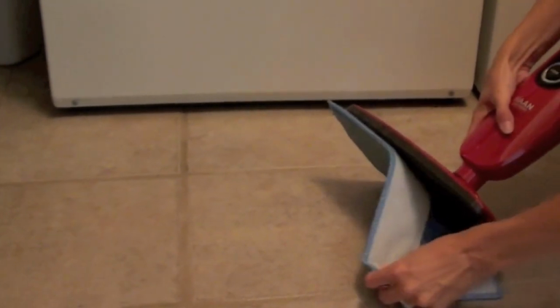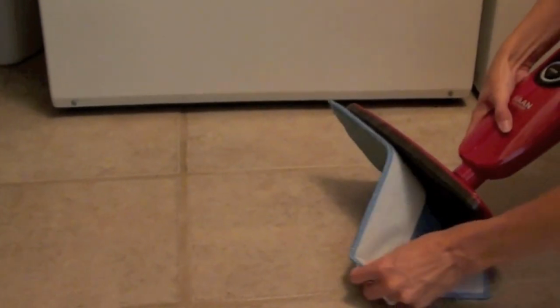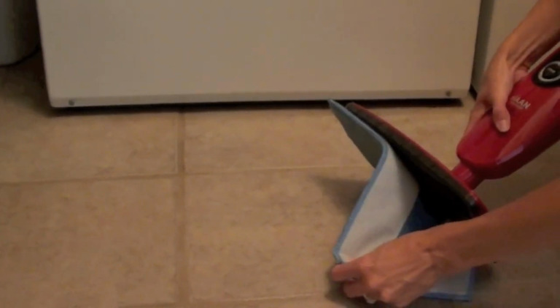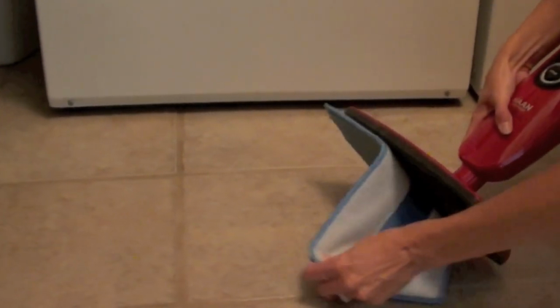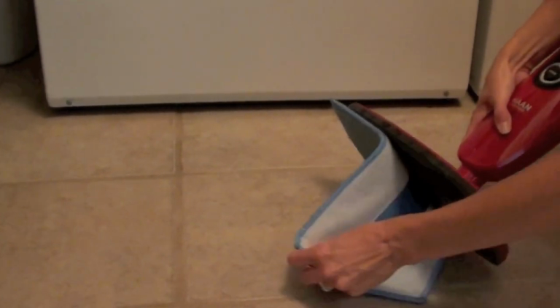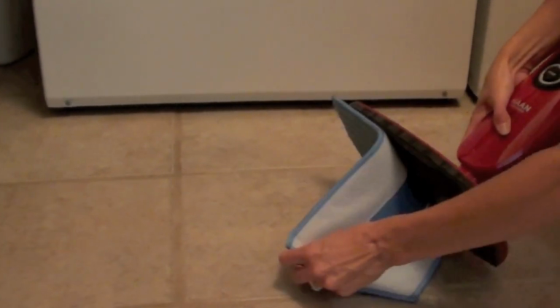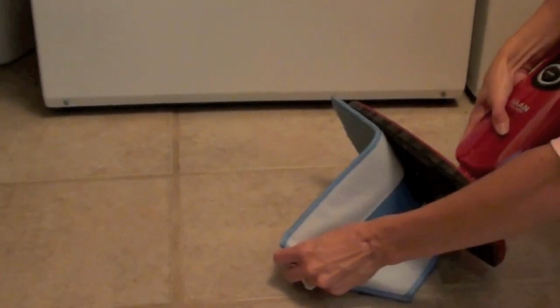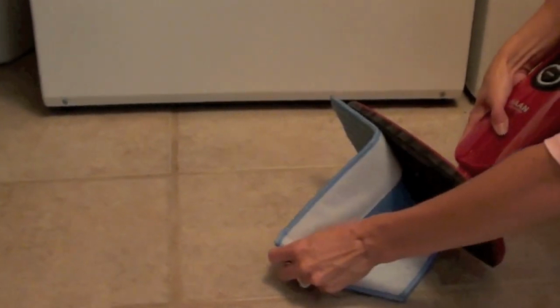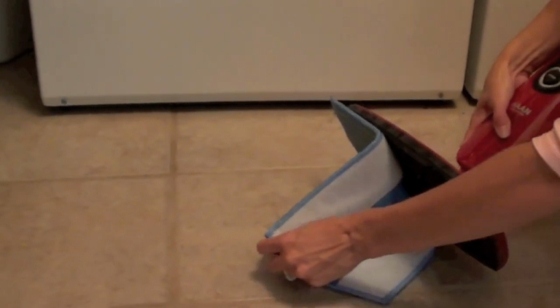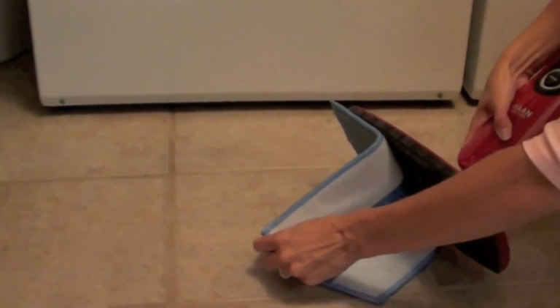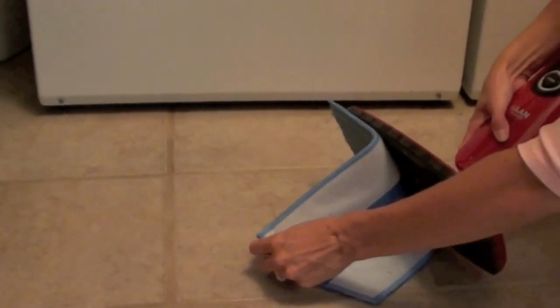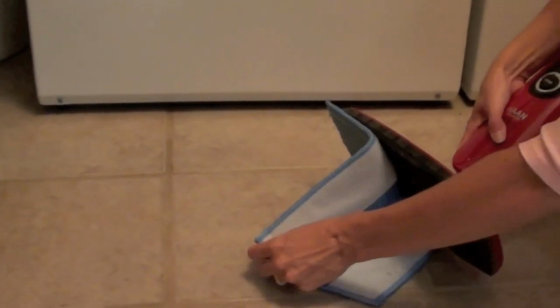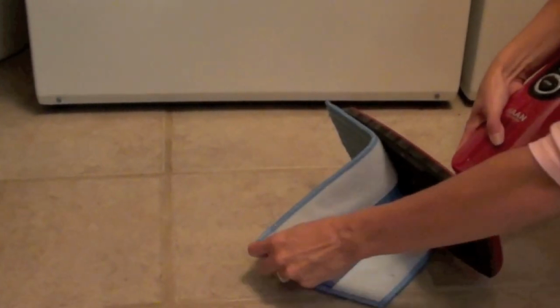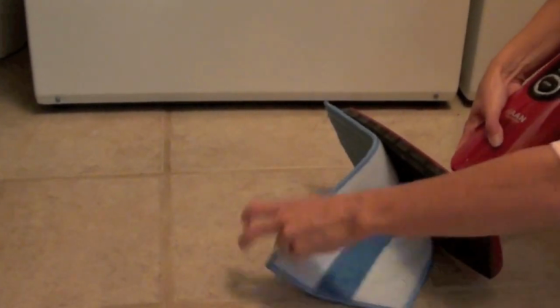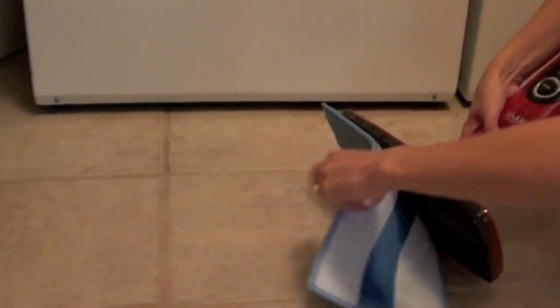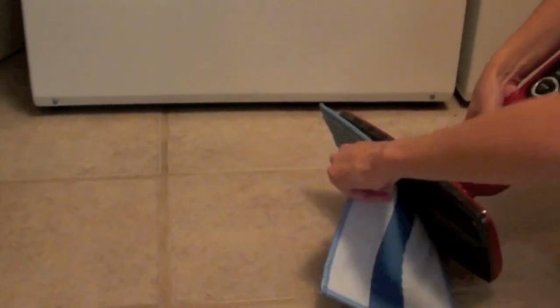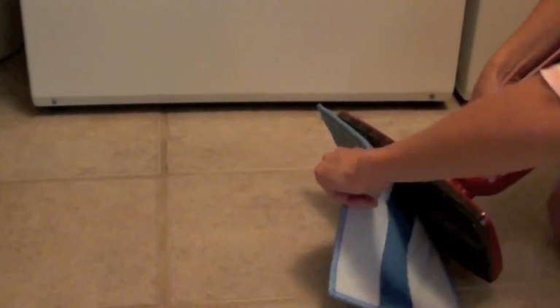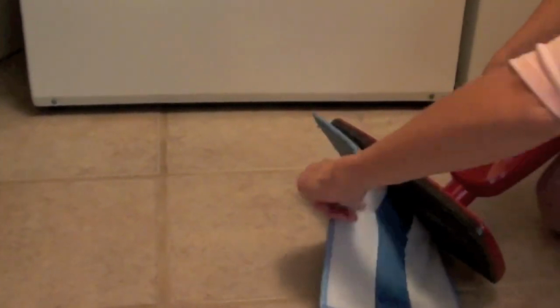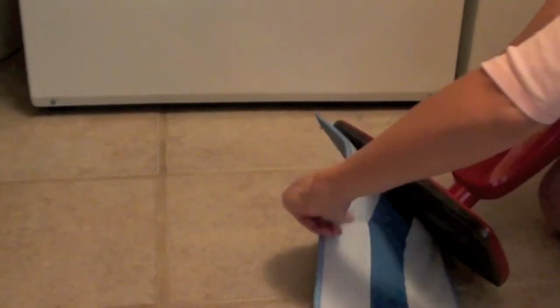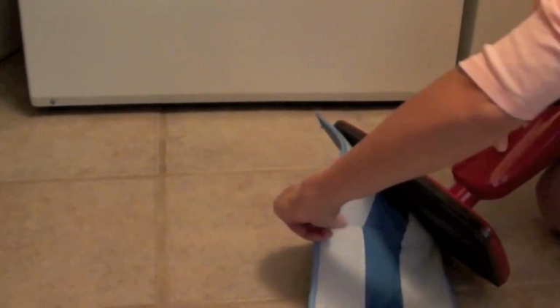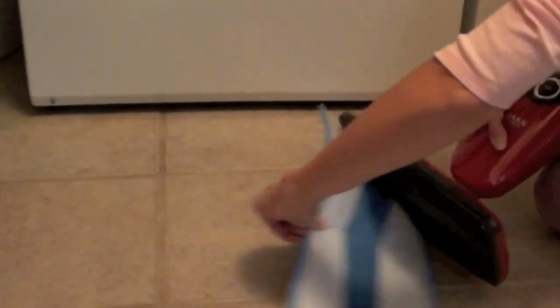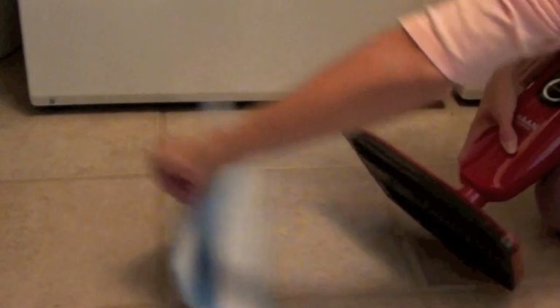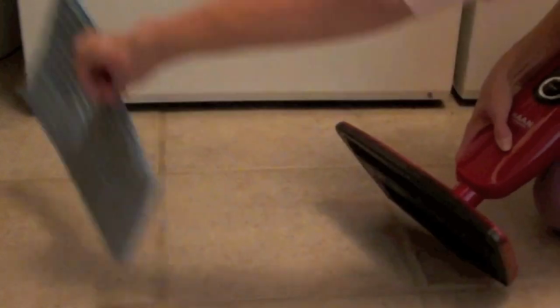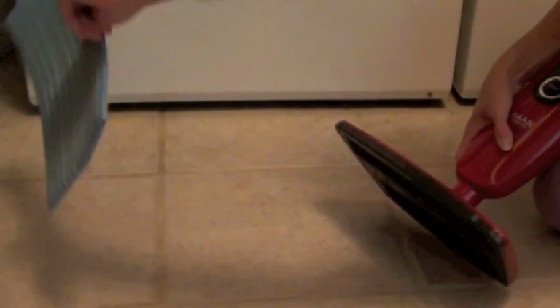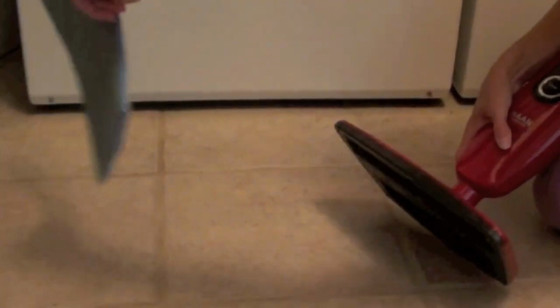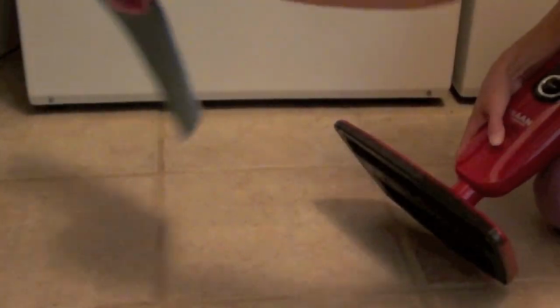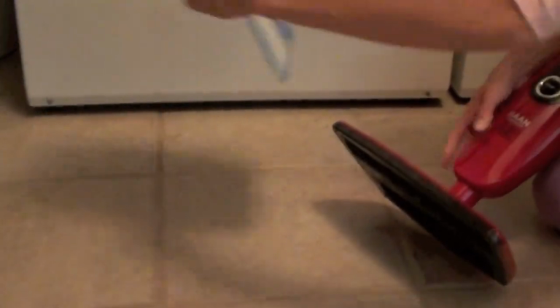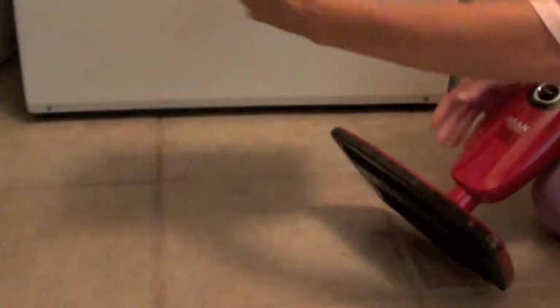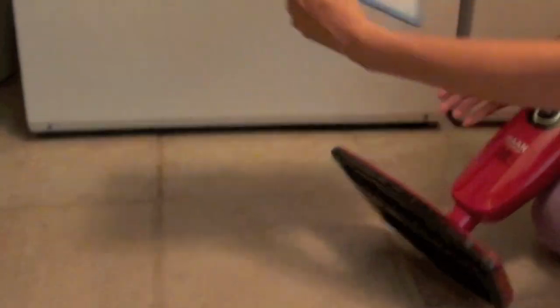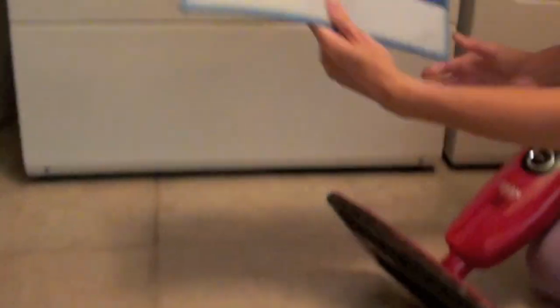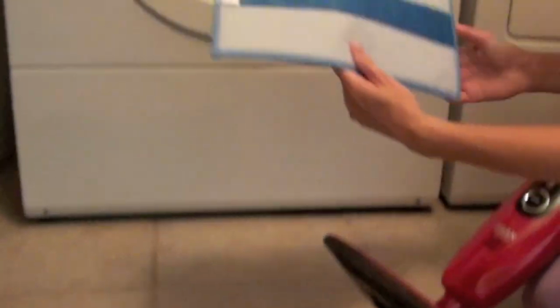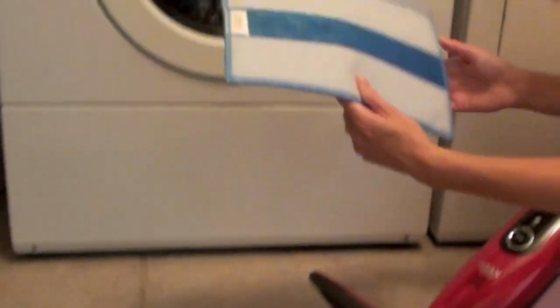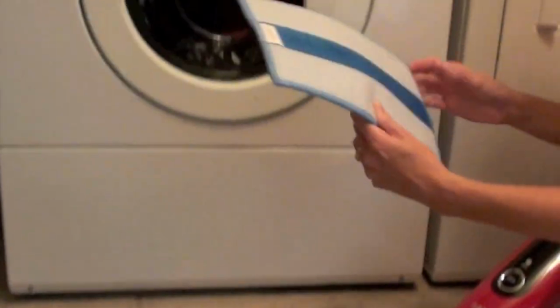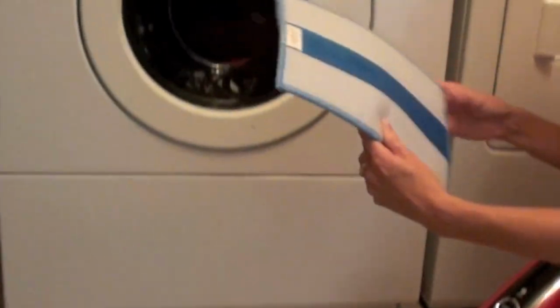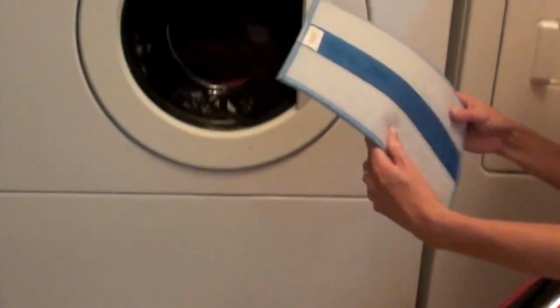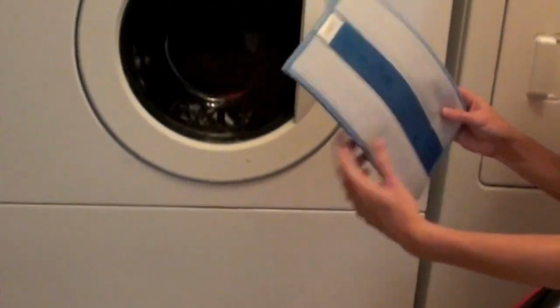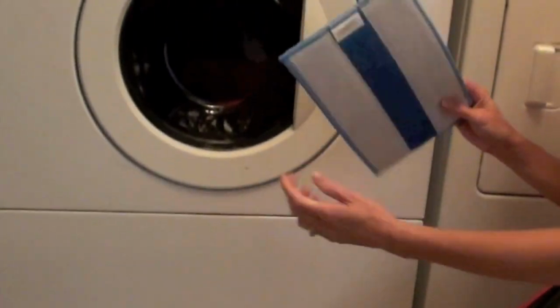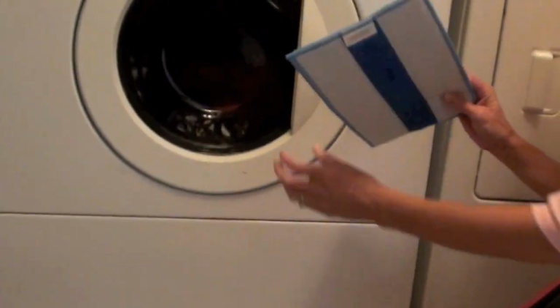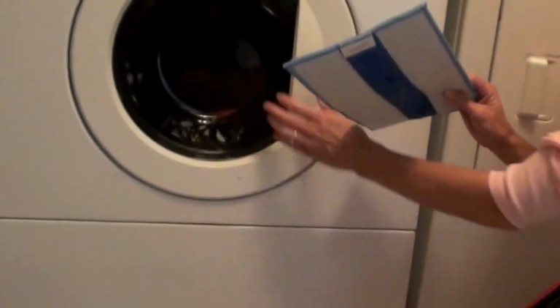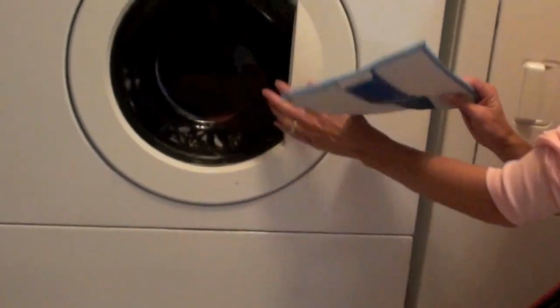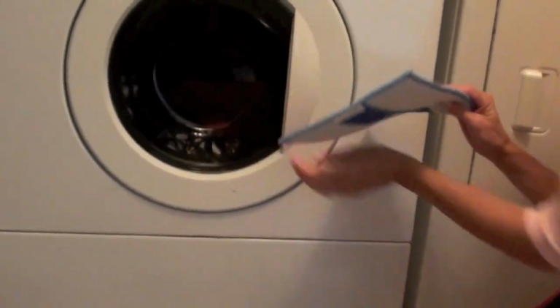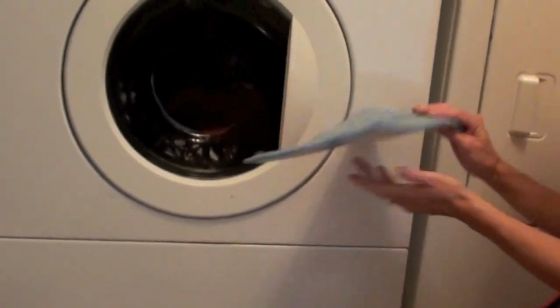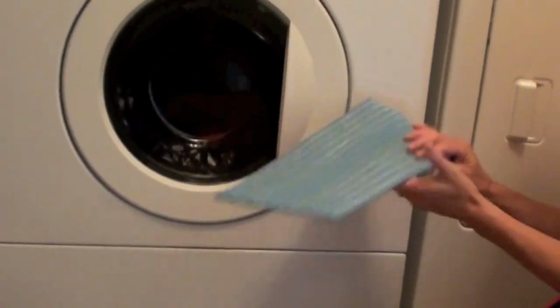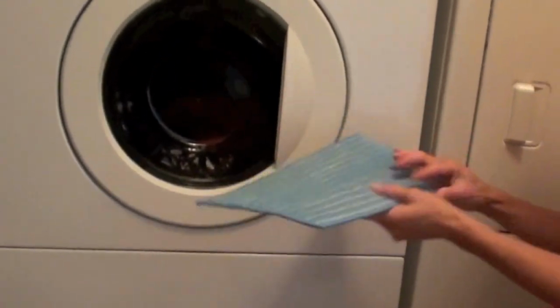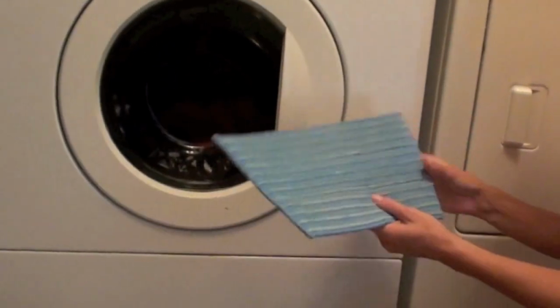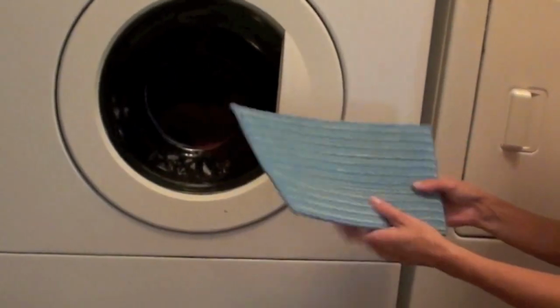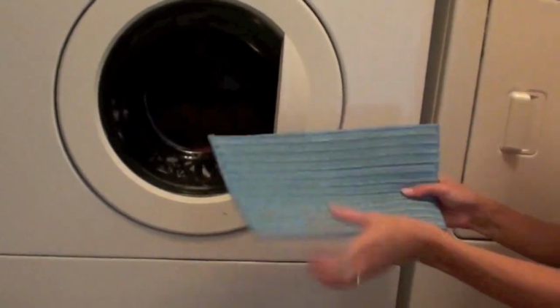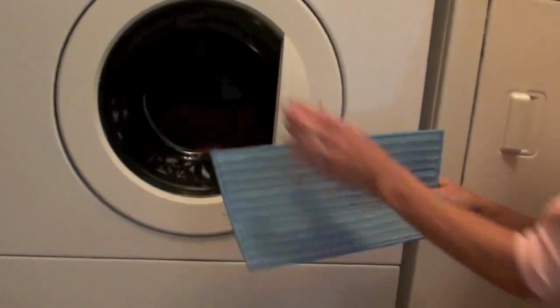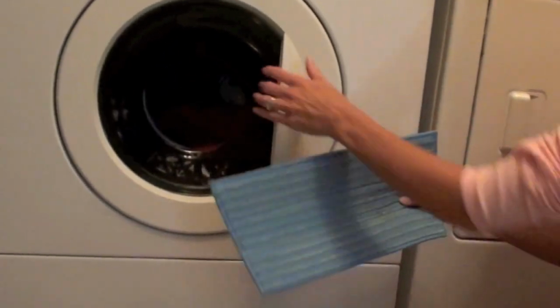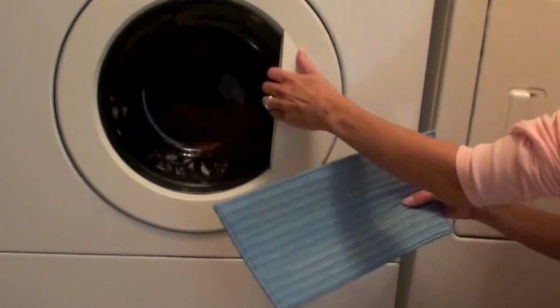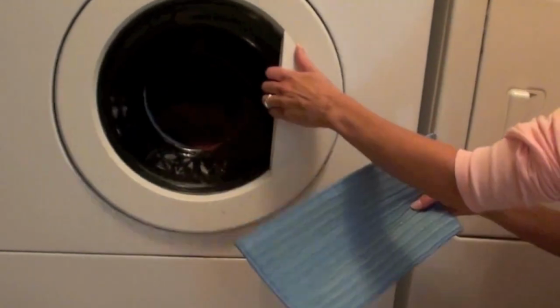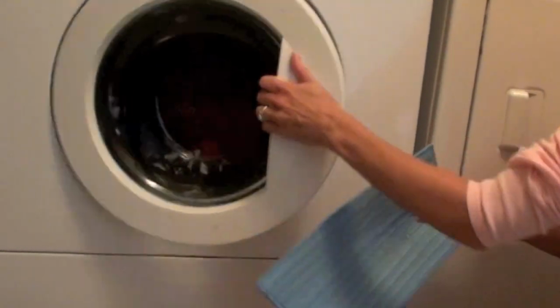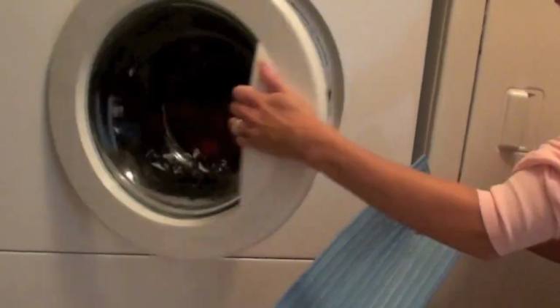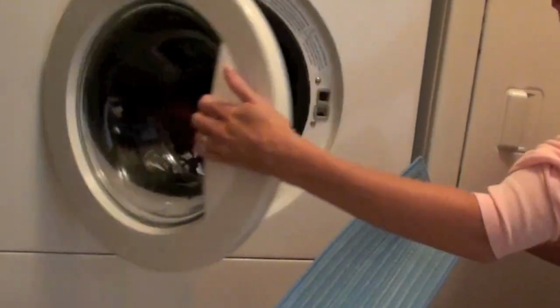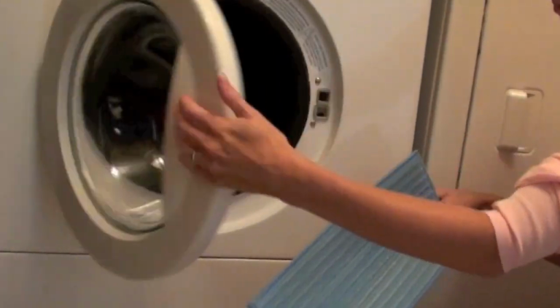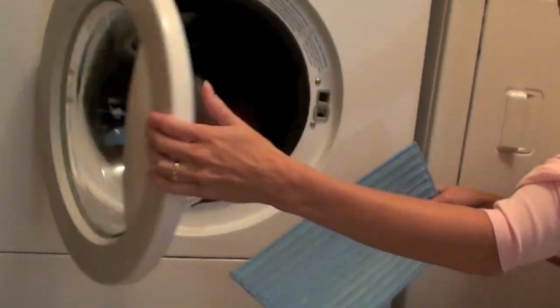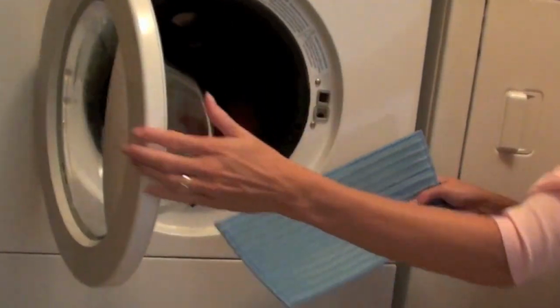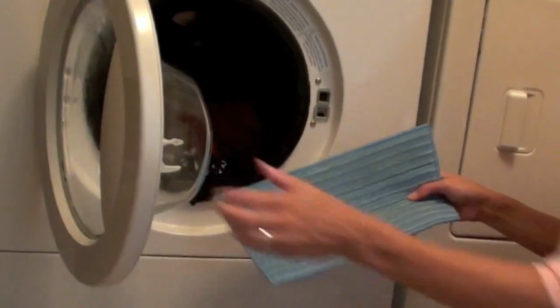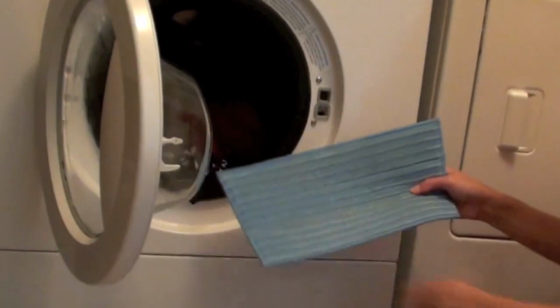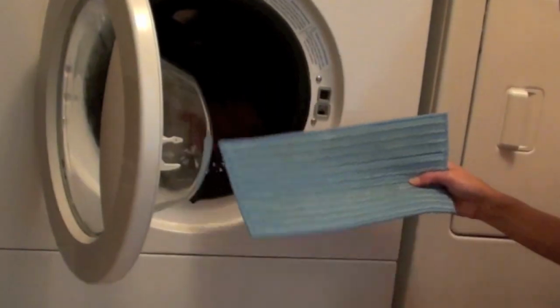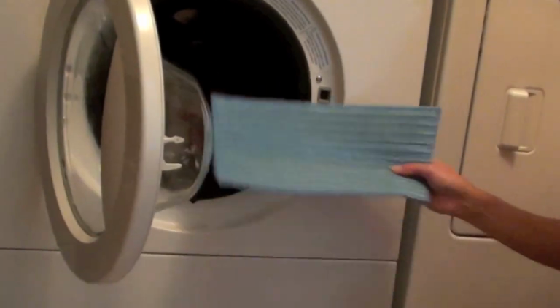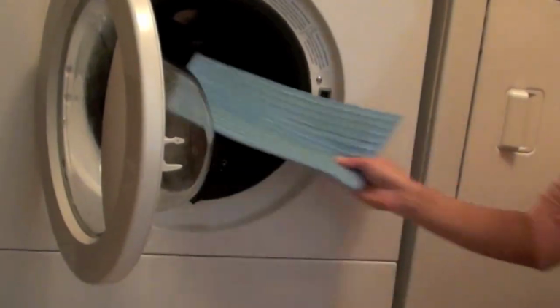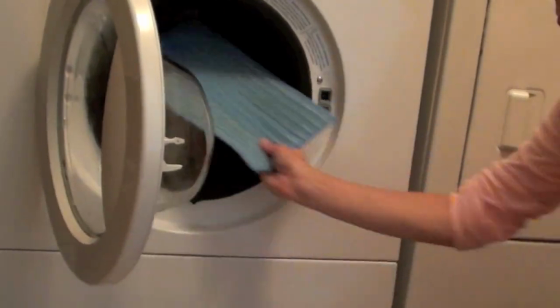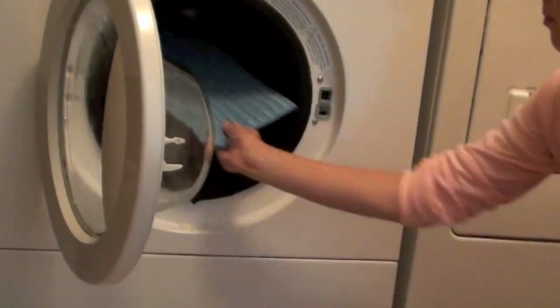There is minimal maintenance for this machine. Just wash the ultra microfiber pads when they get too dirty.